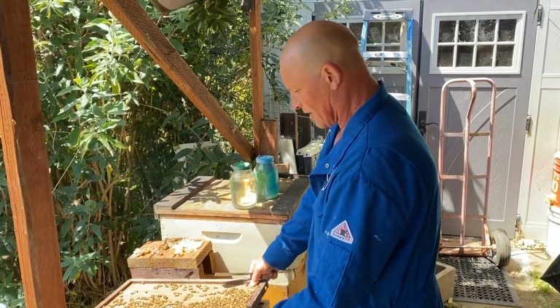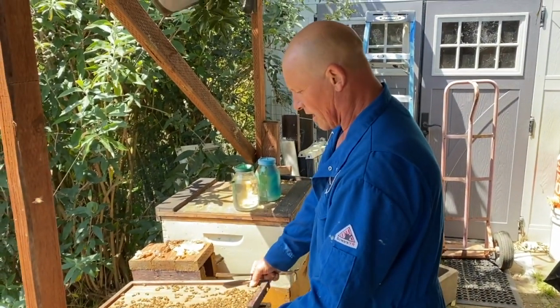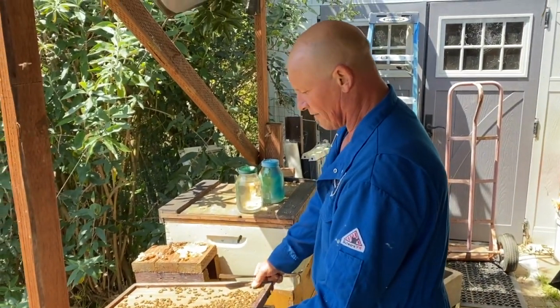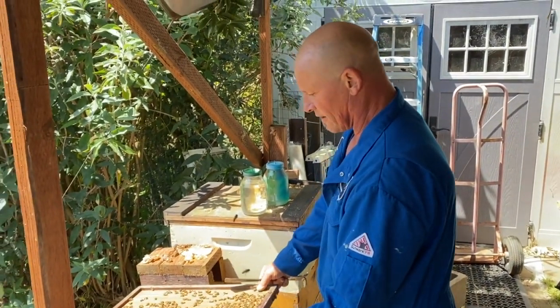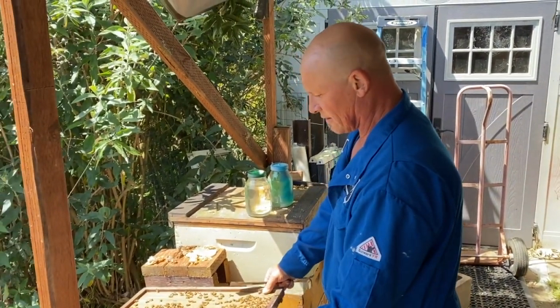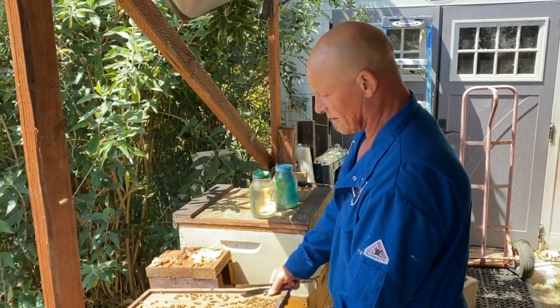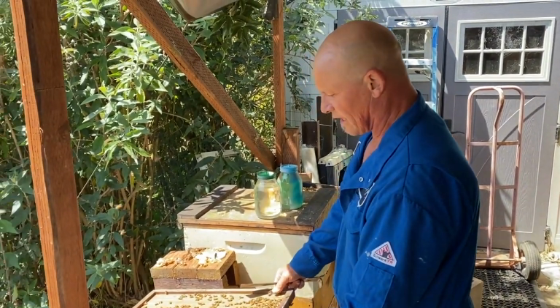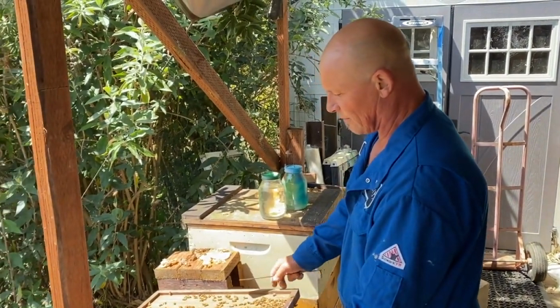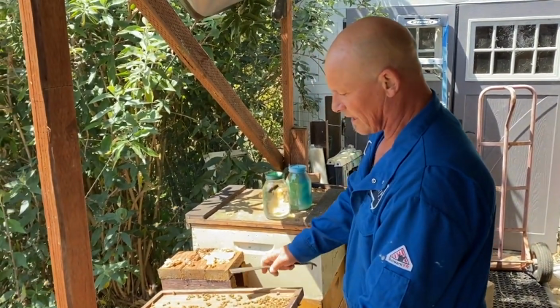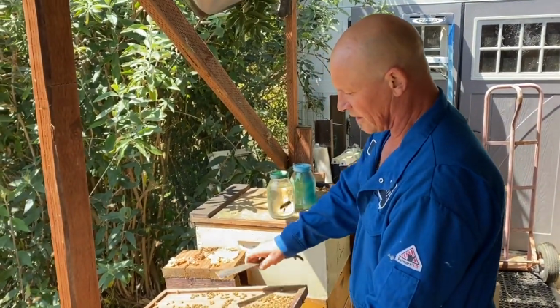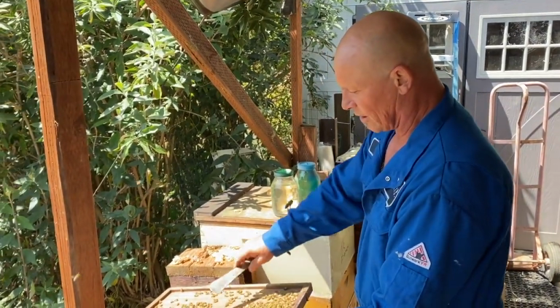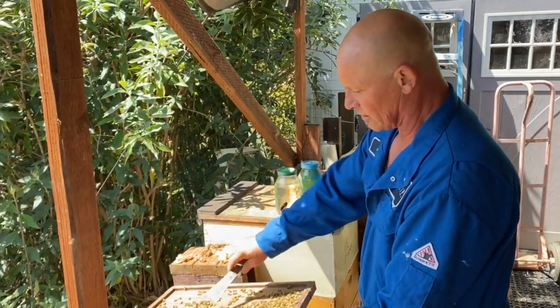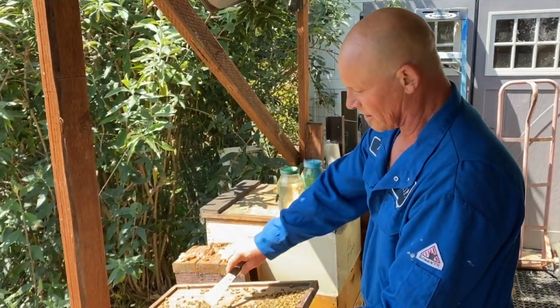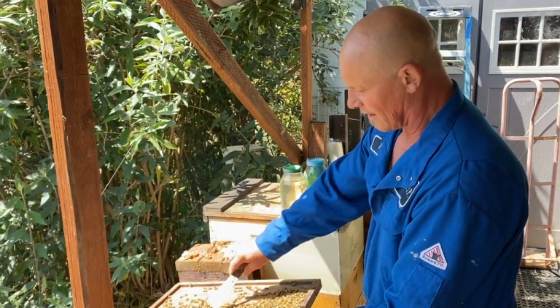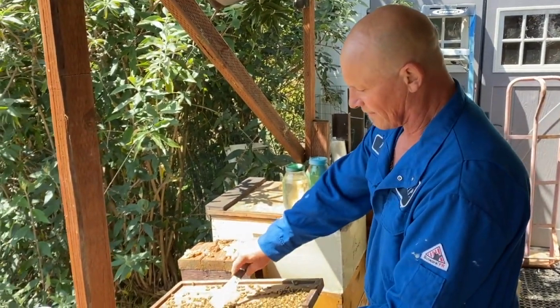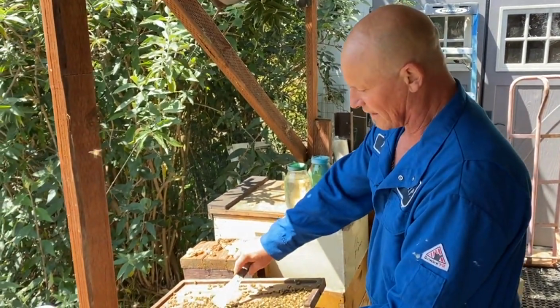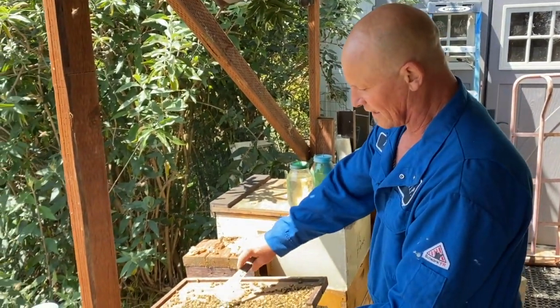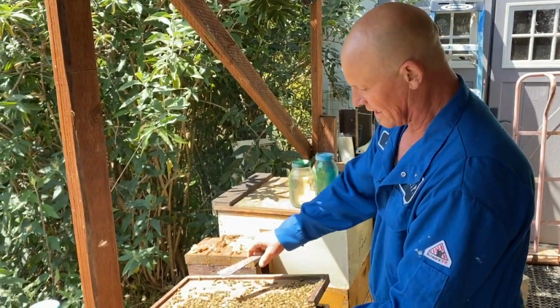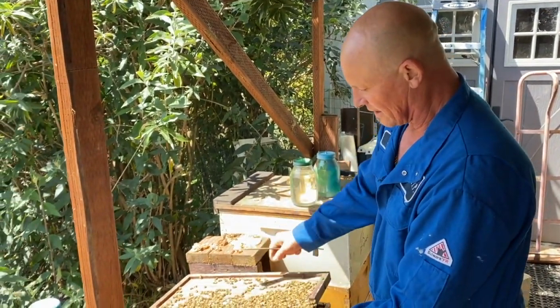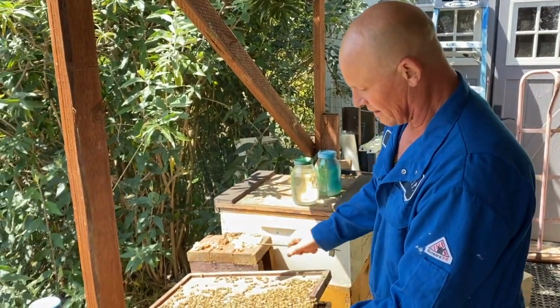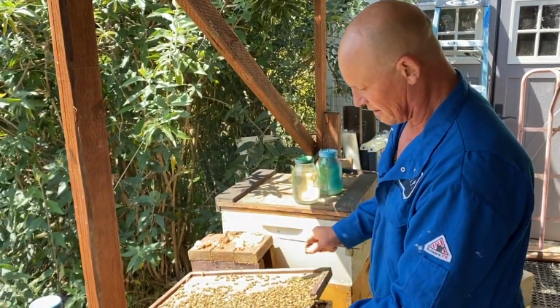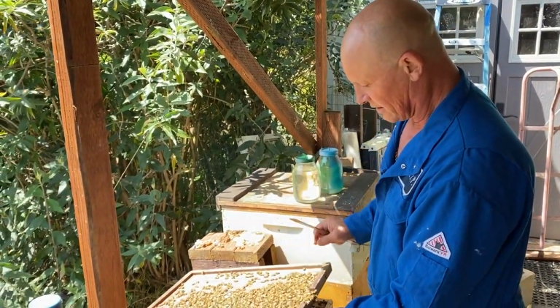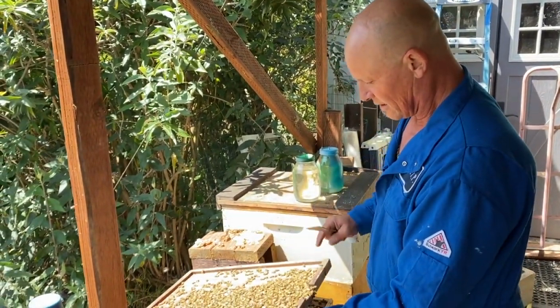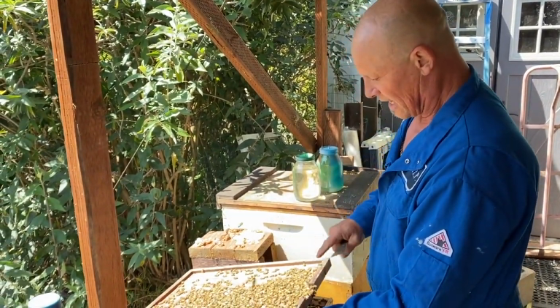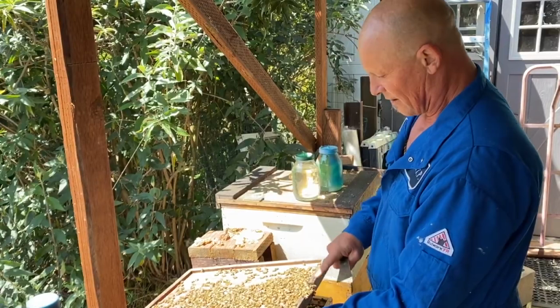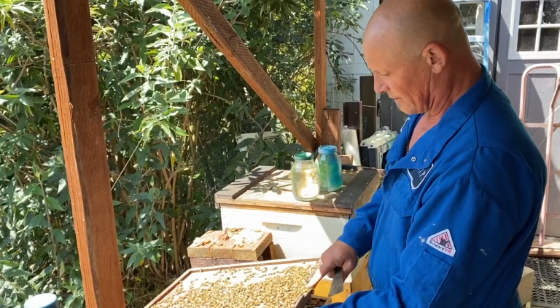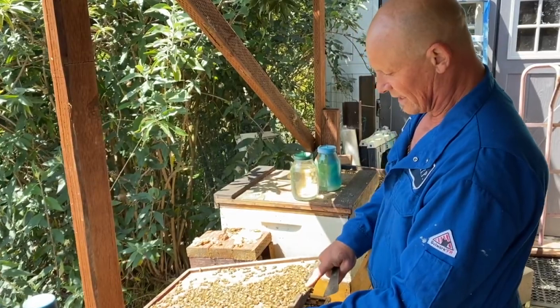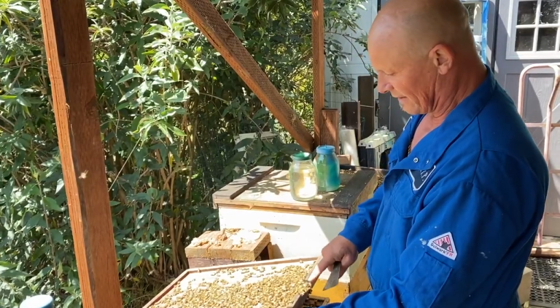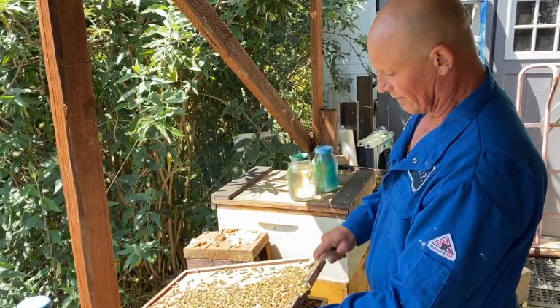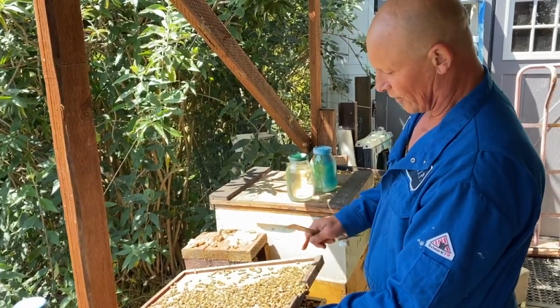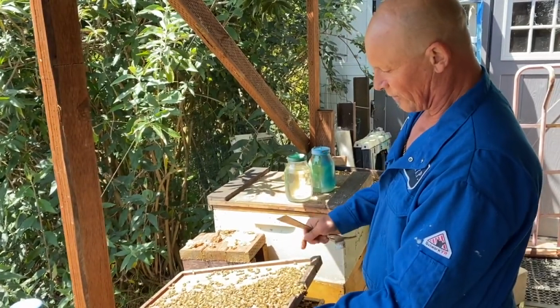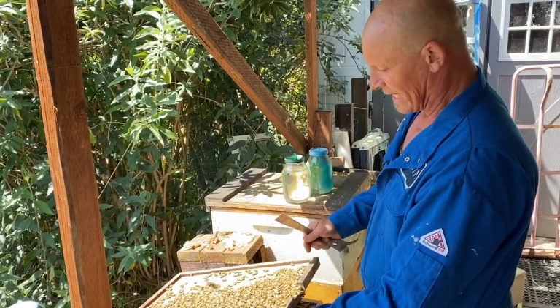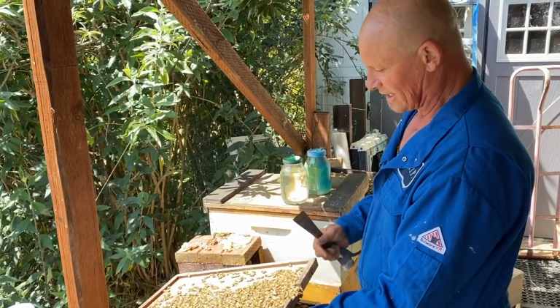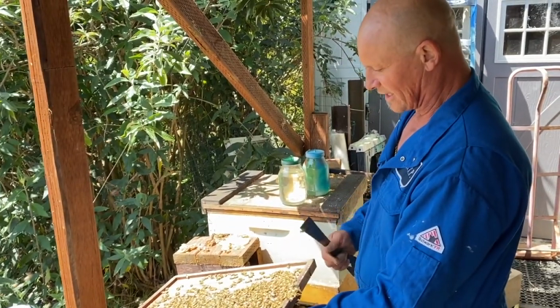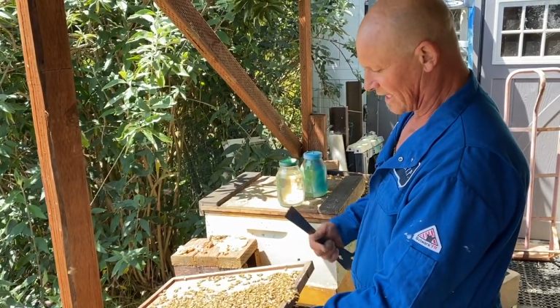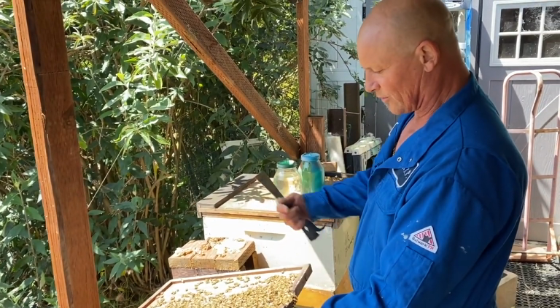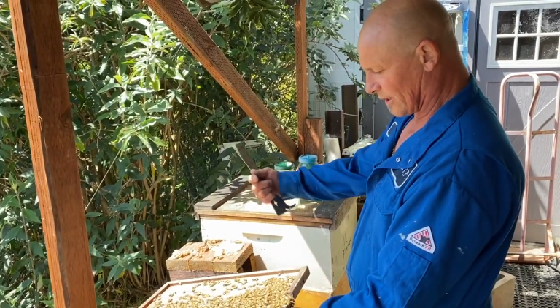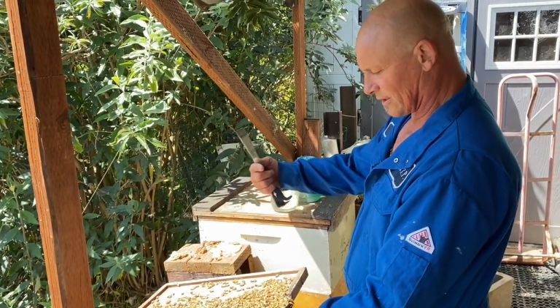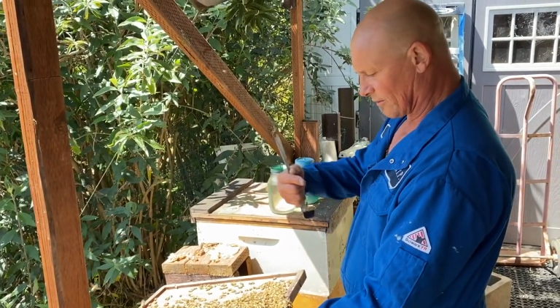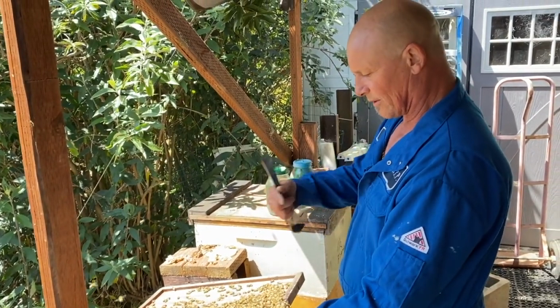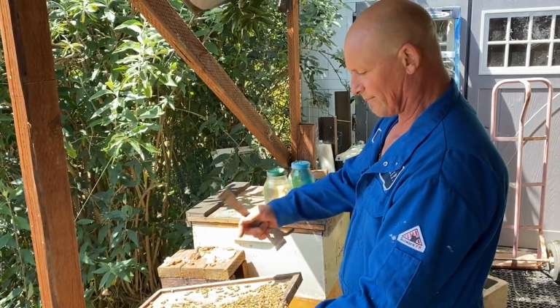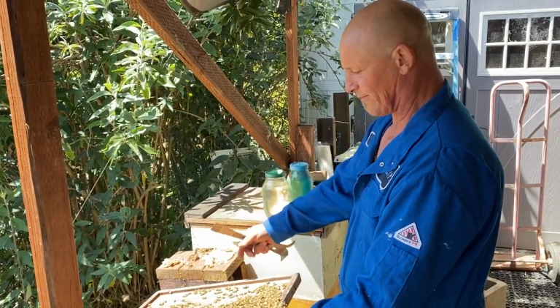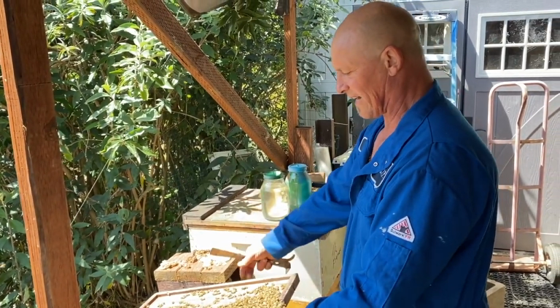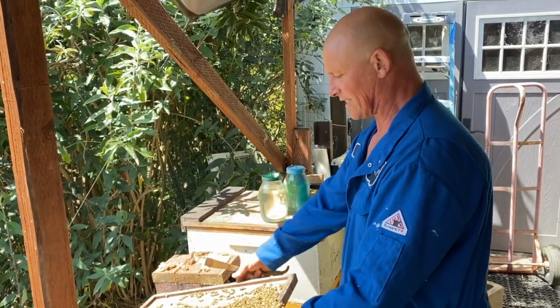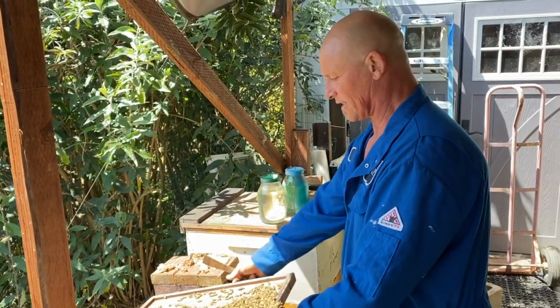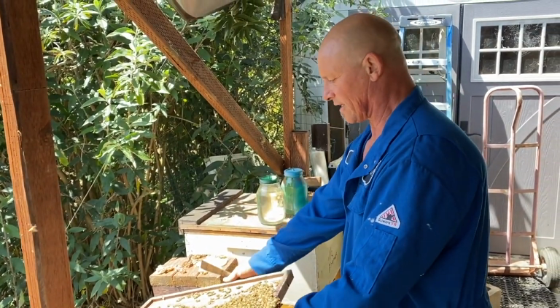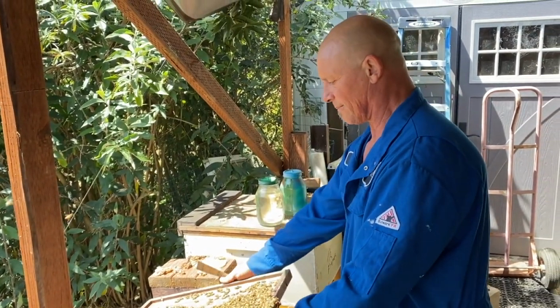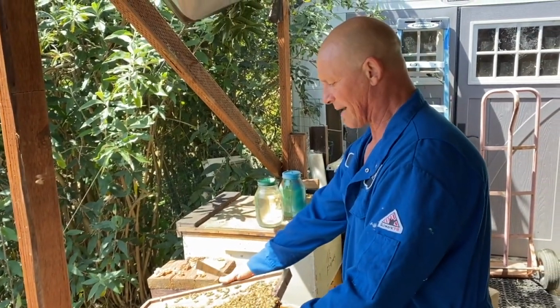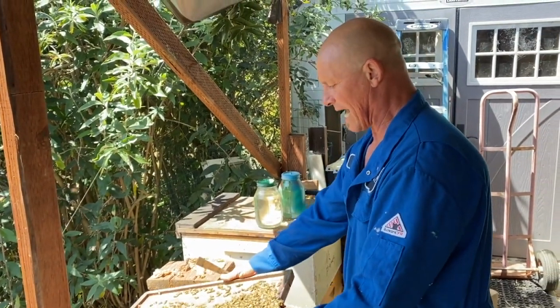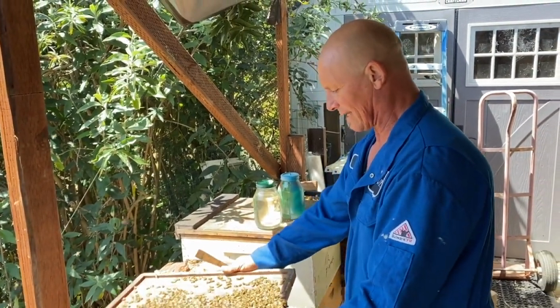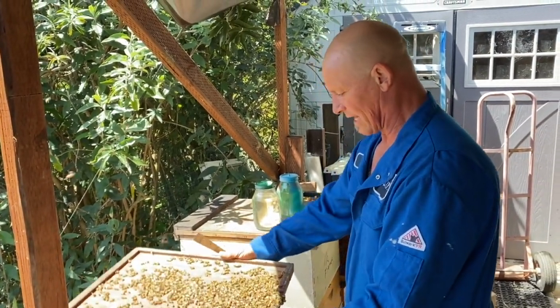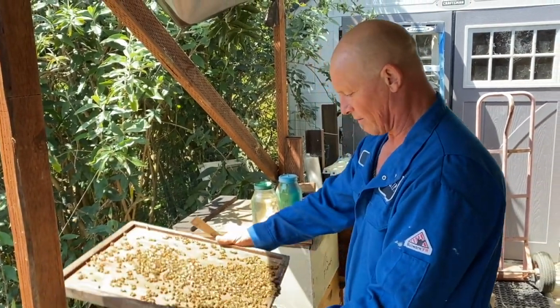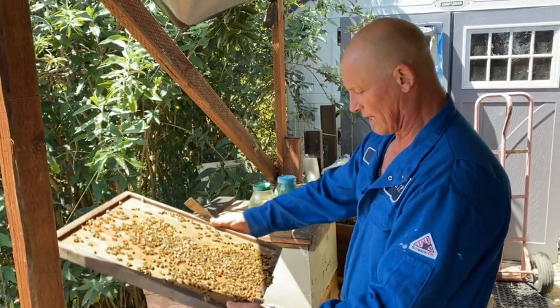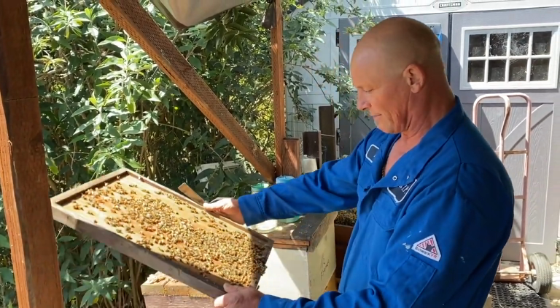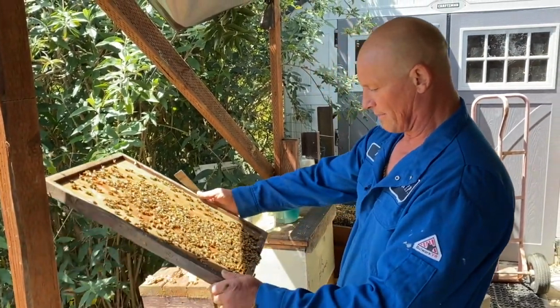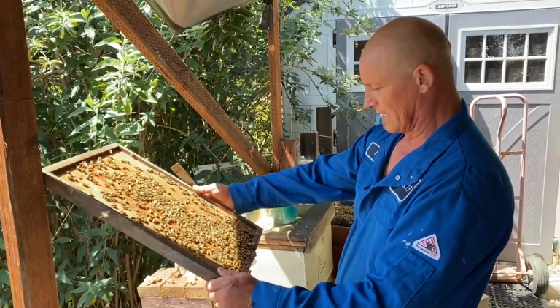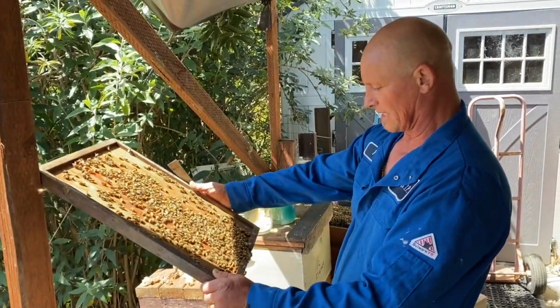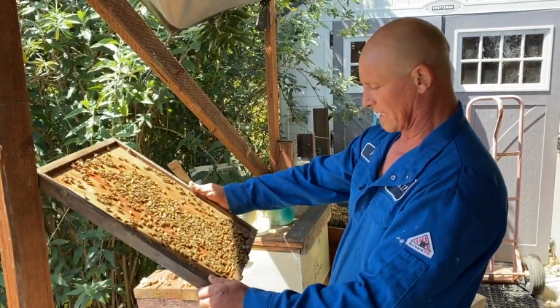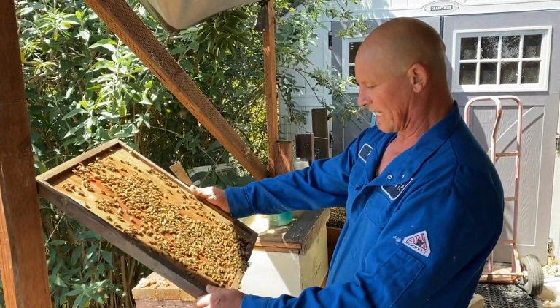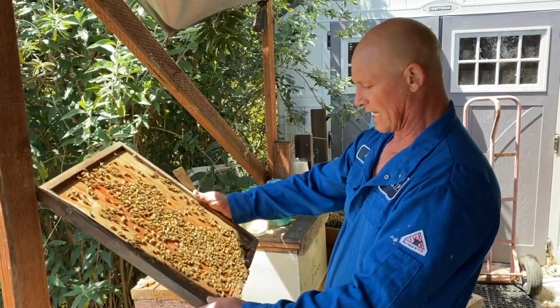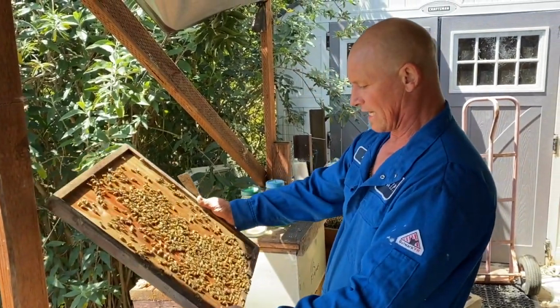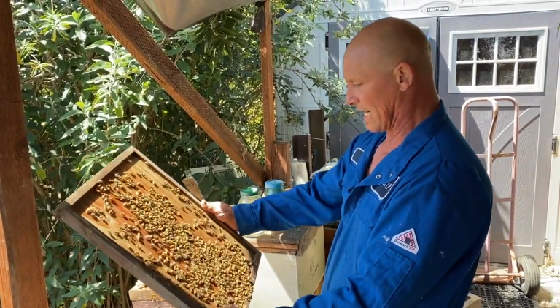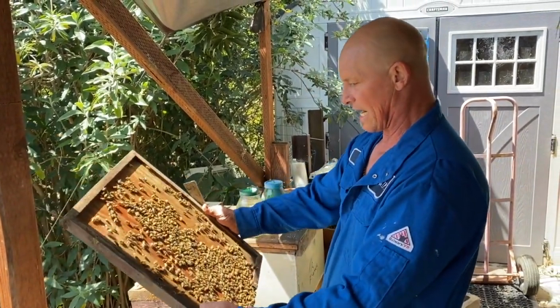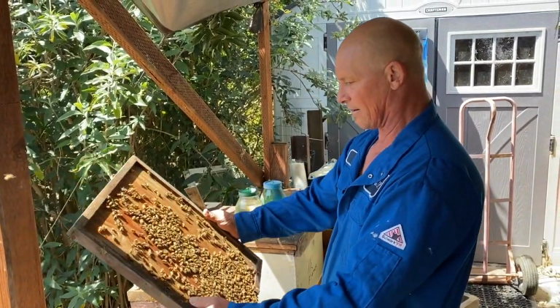We use basically an inner cover that we closed off the lid, and we leave a three-inch entrance and face it to the back, that way the bees can get in and out.